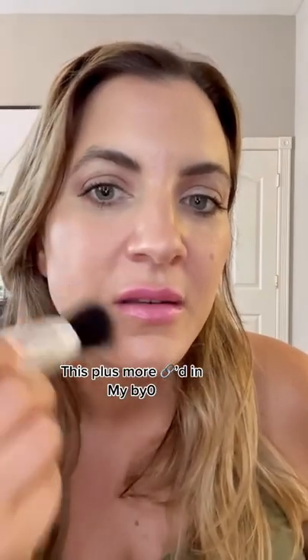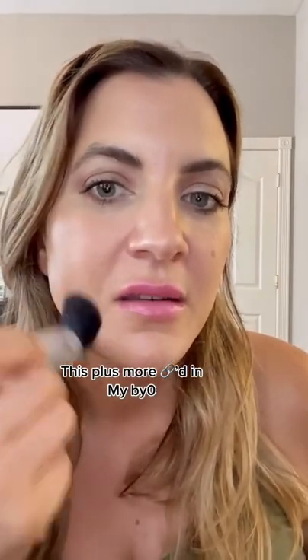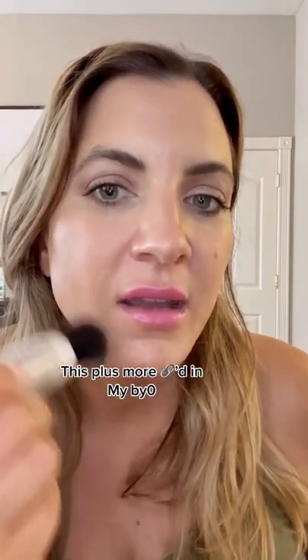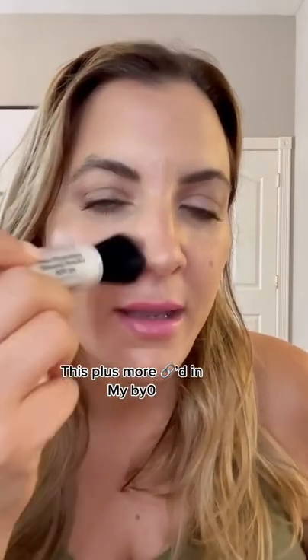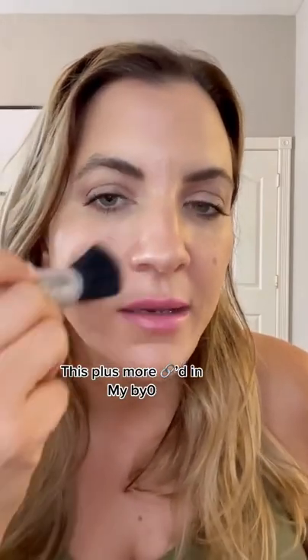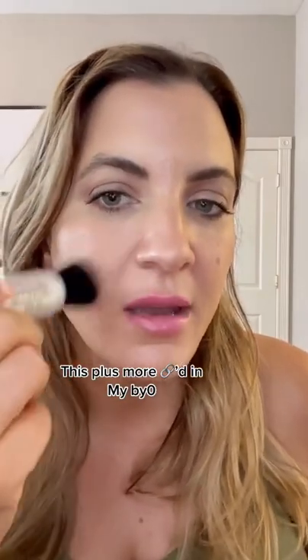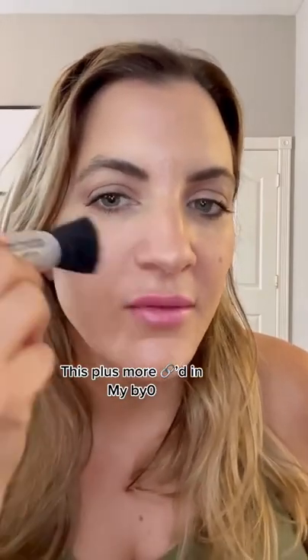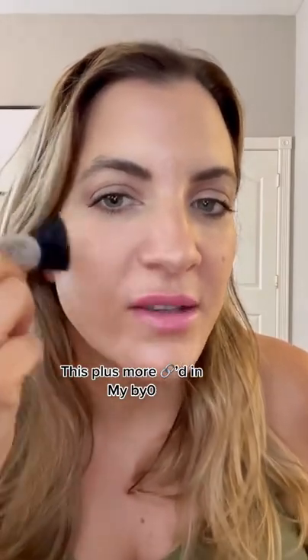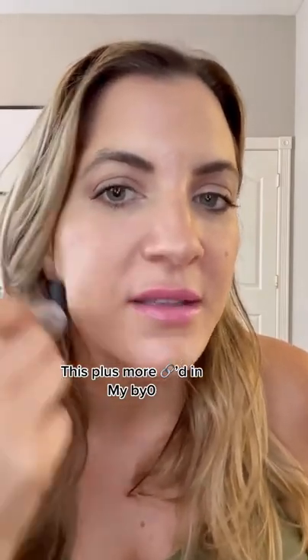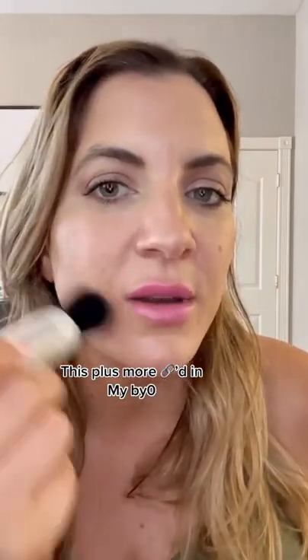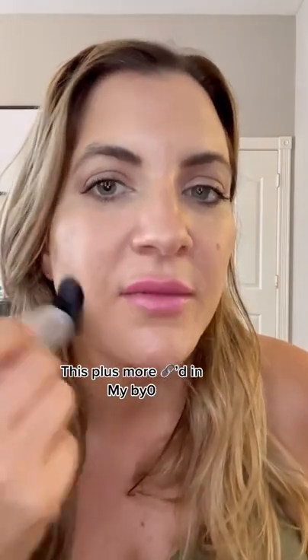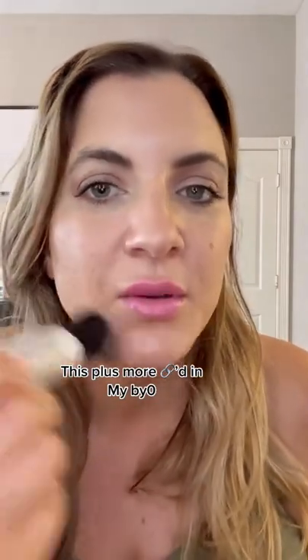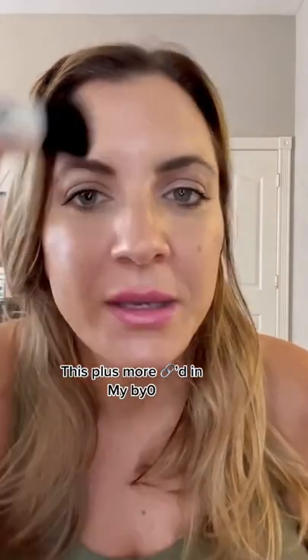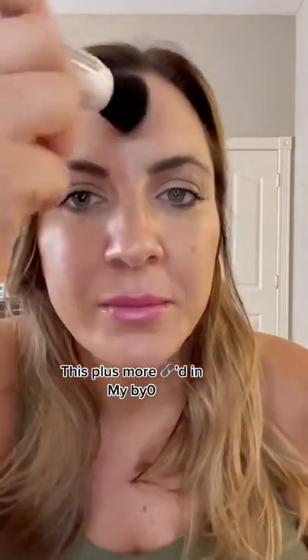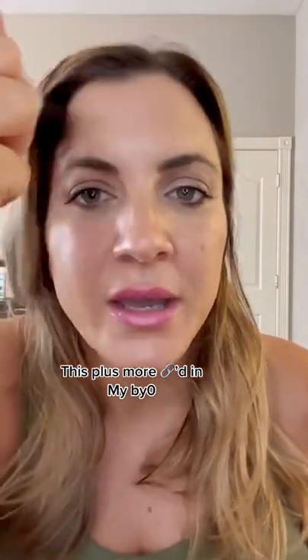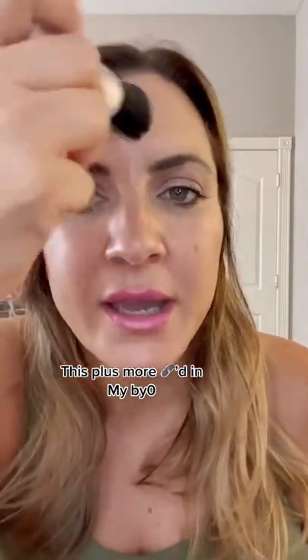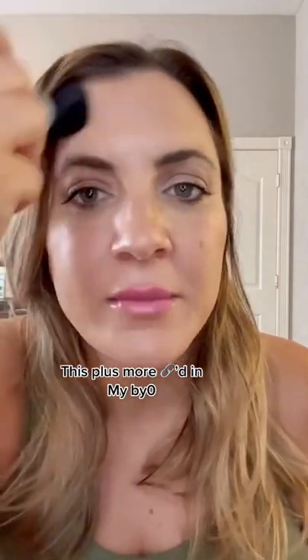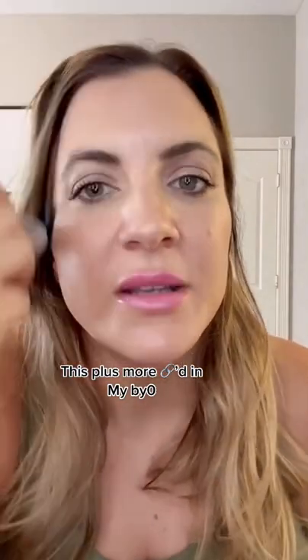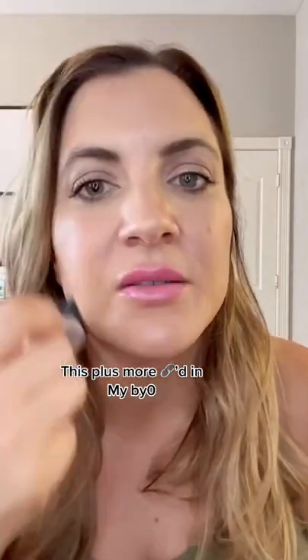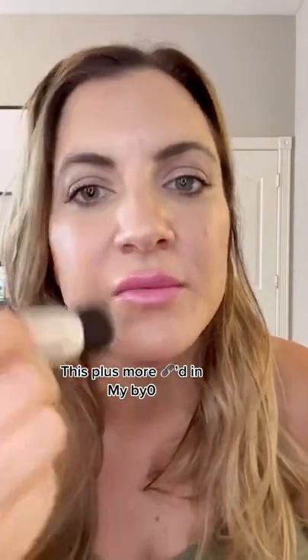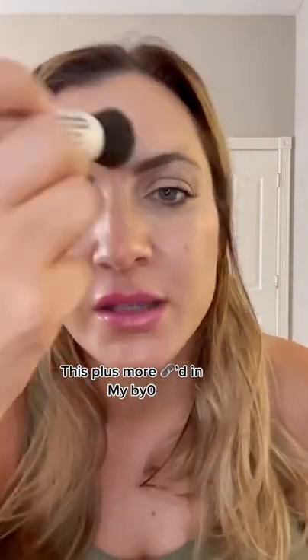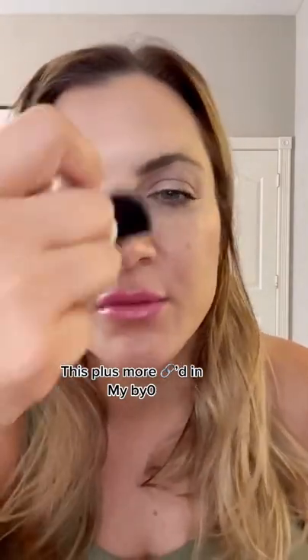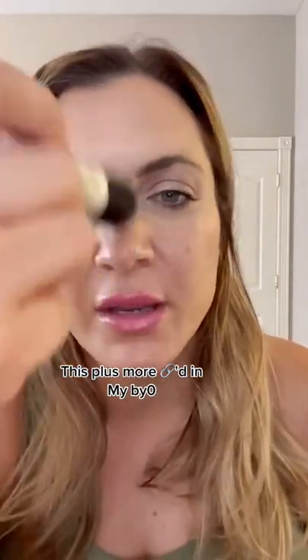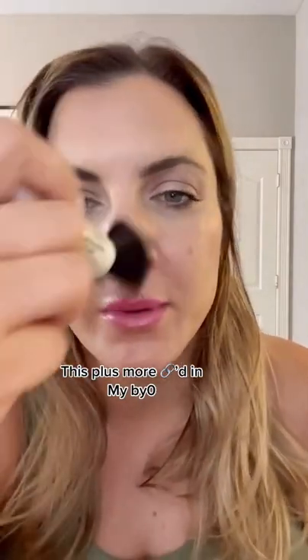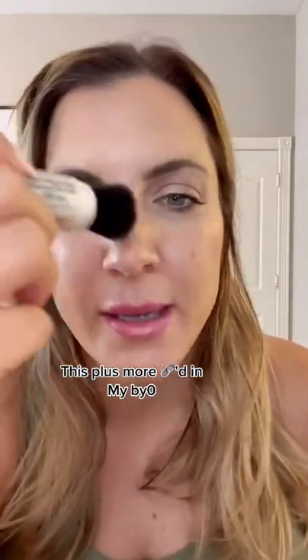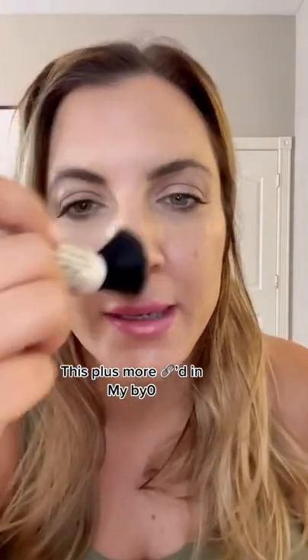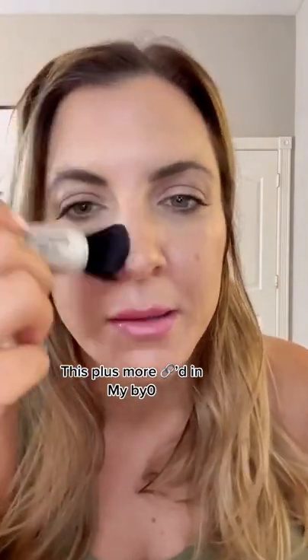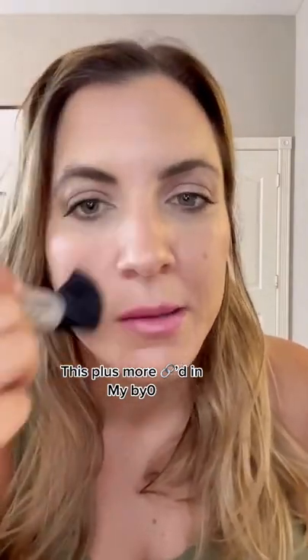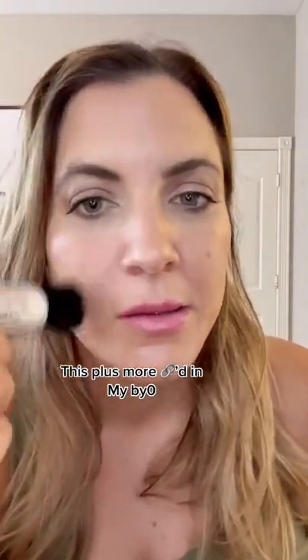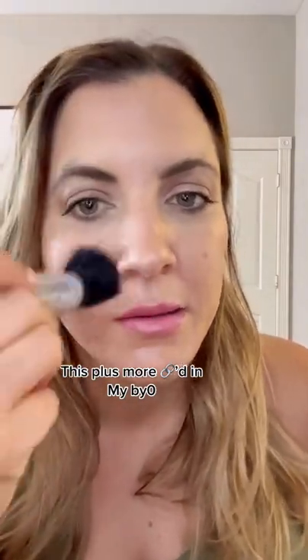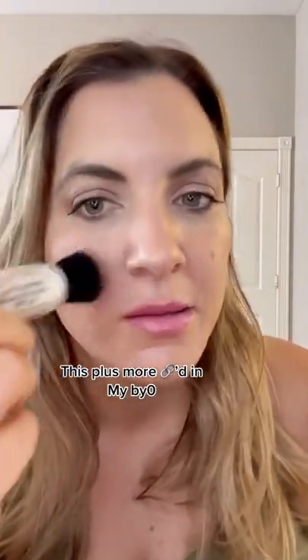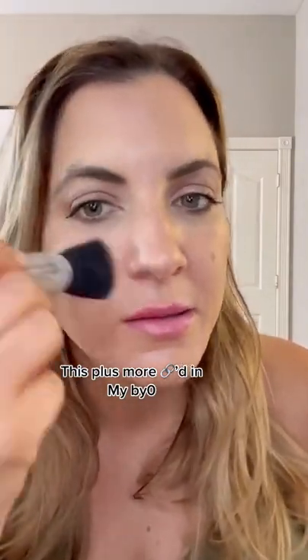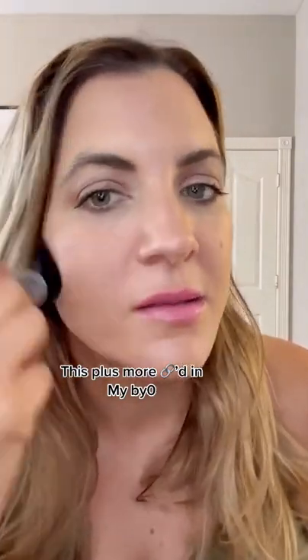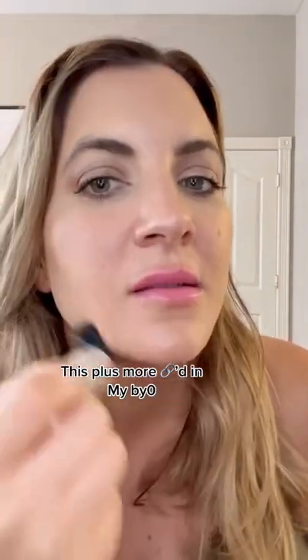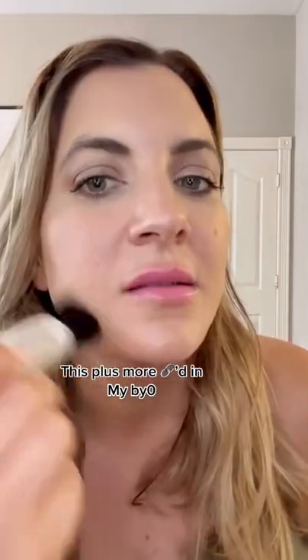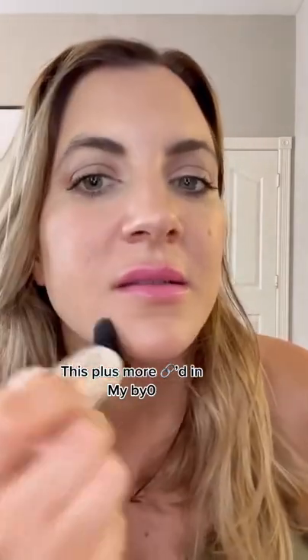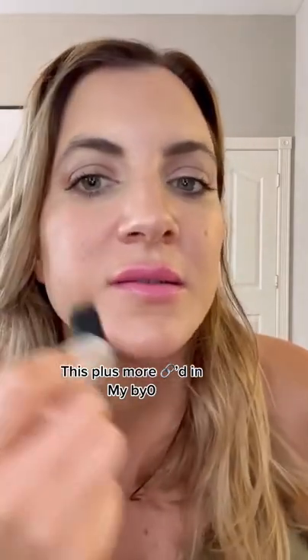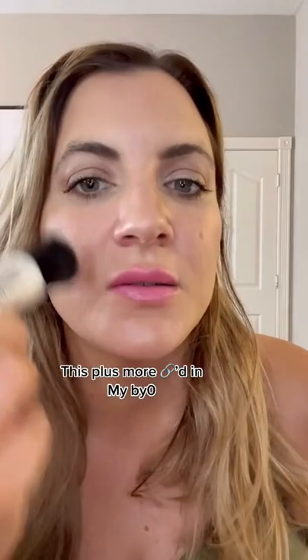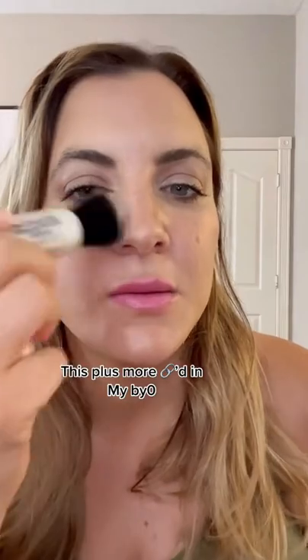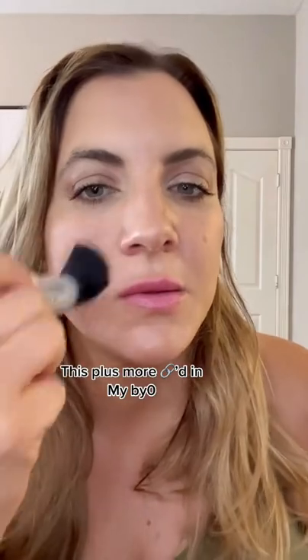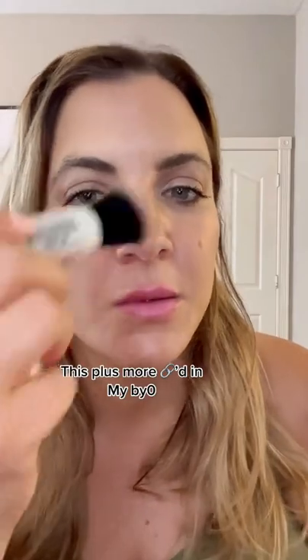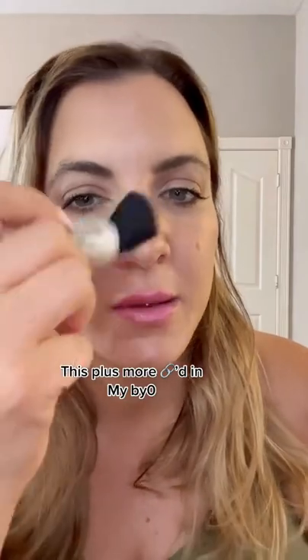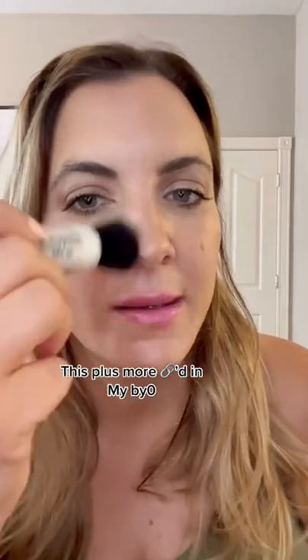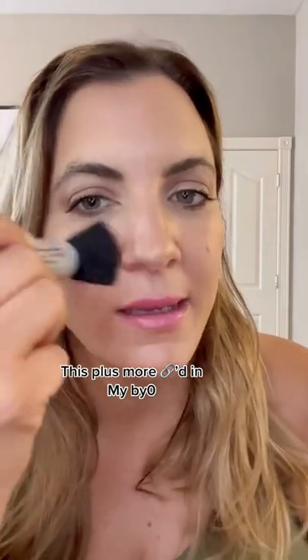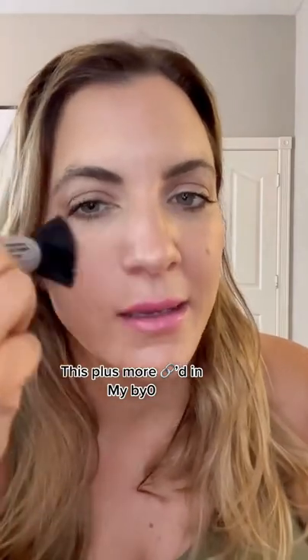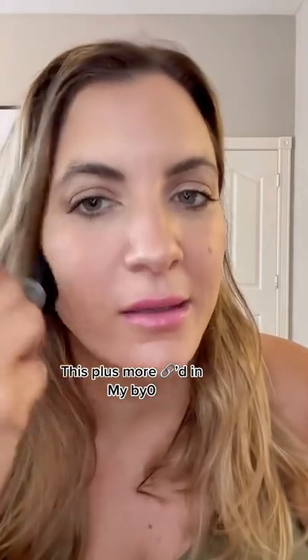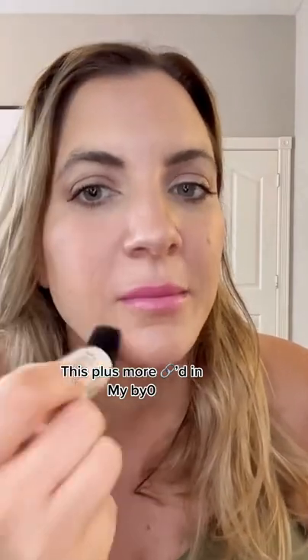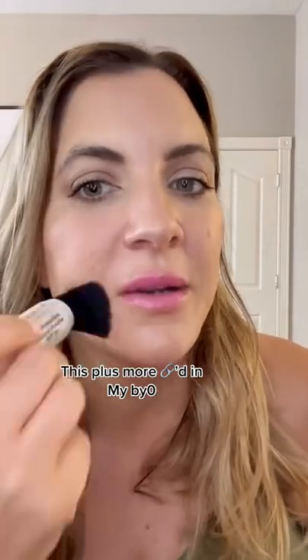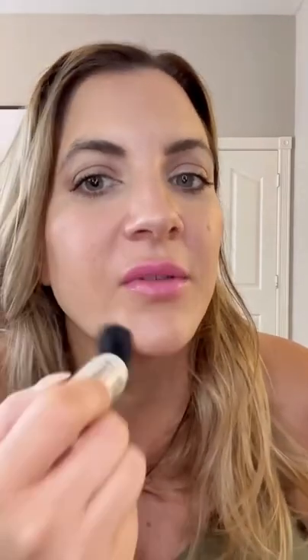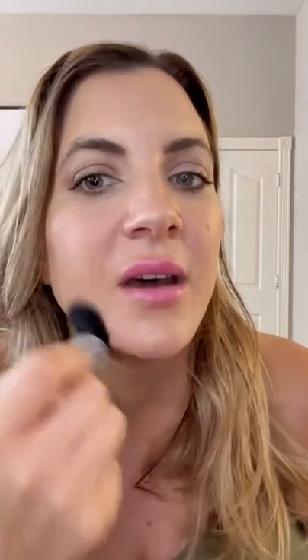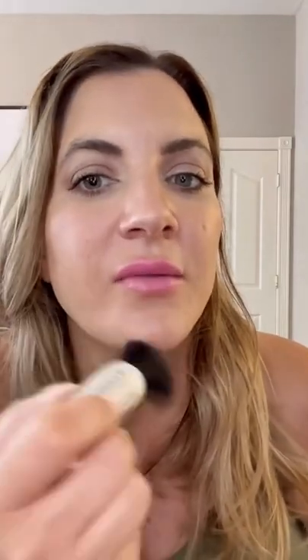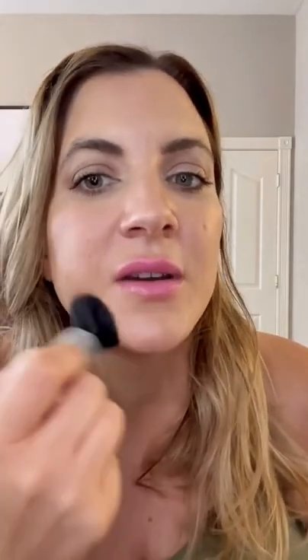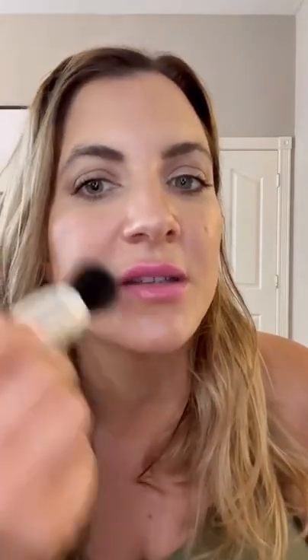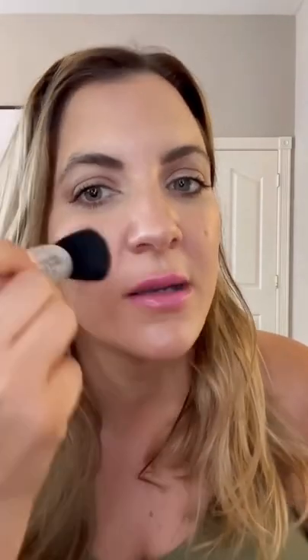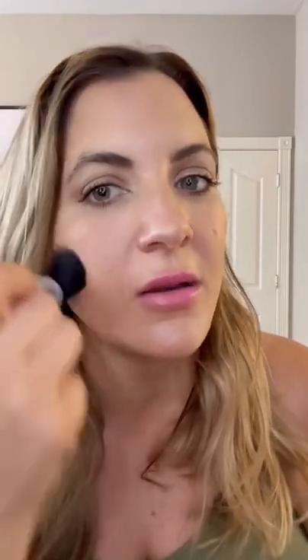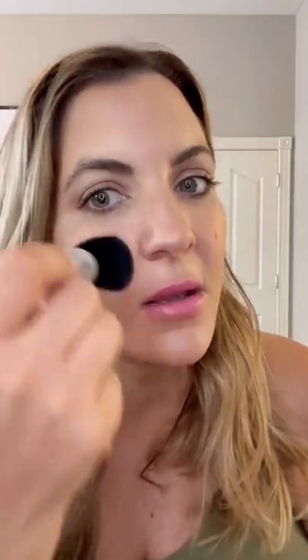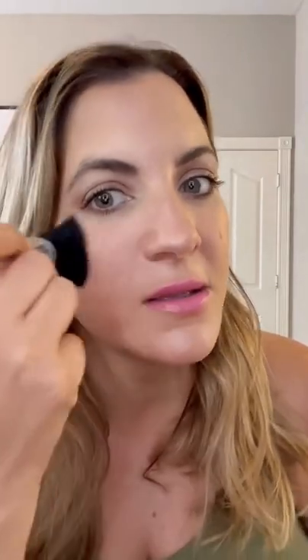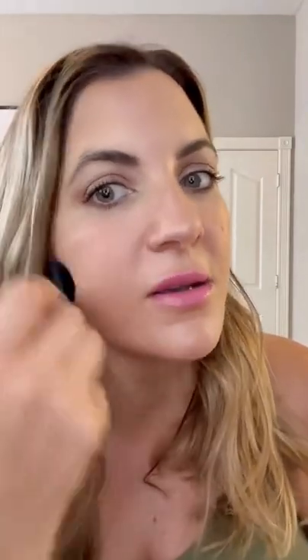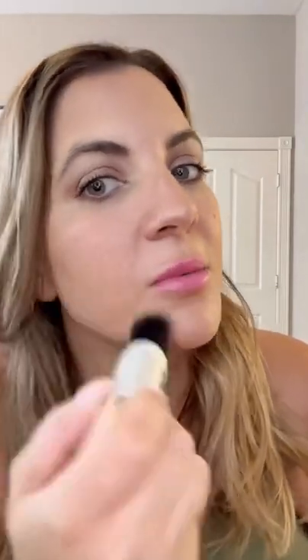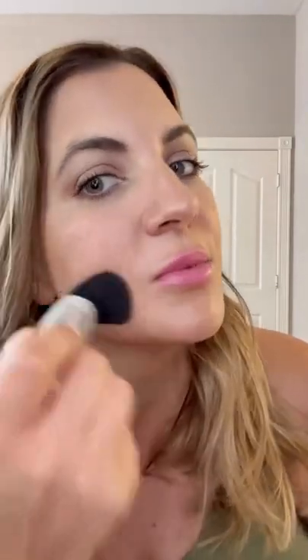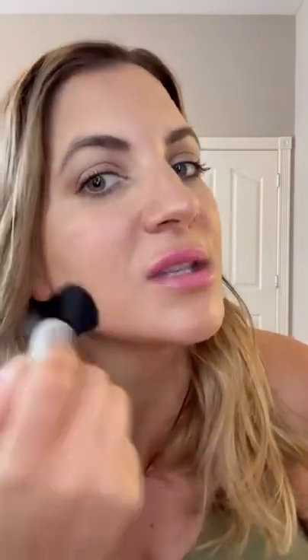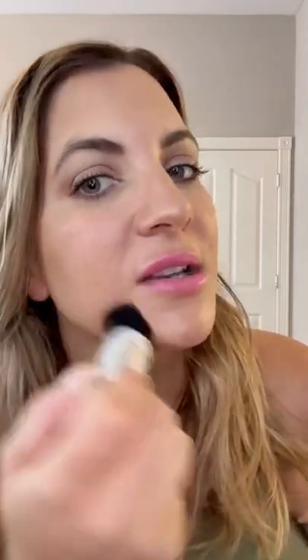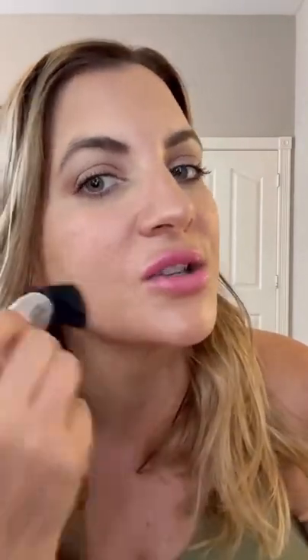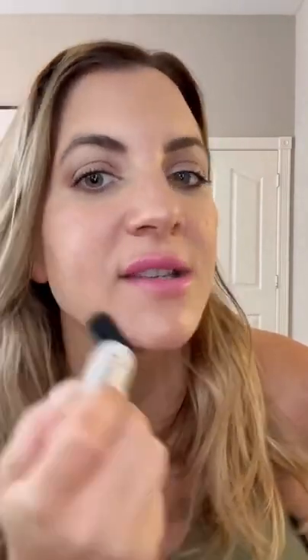Obviously you have to reapply, but it's a really great way to get a little bit of coverage and also protect your skin.